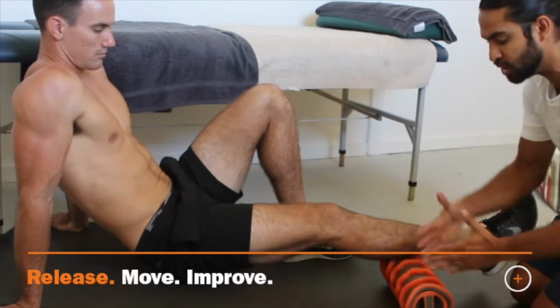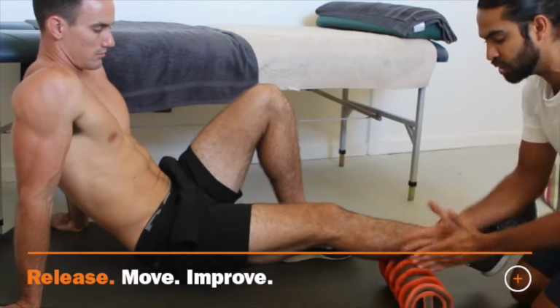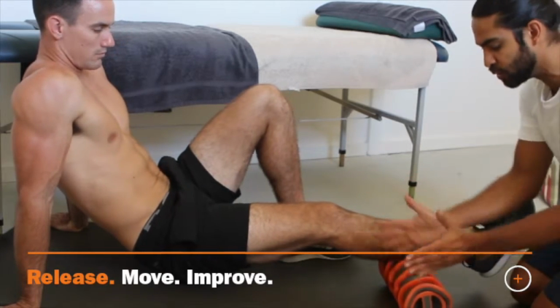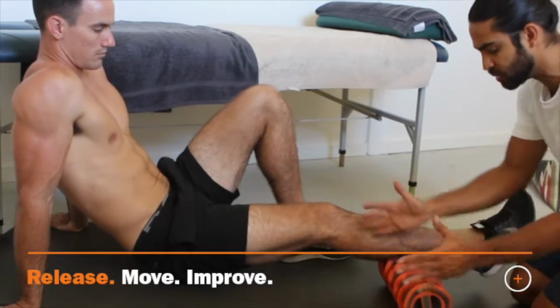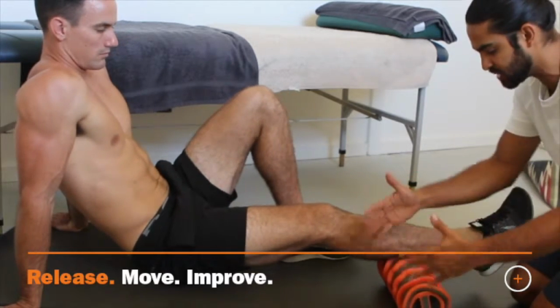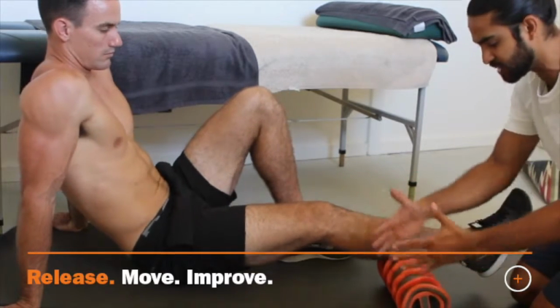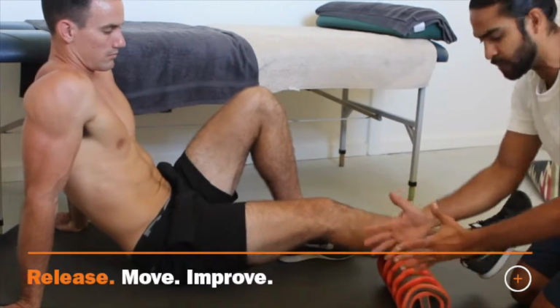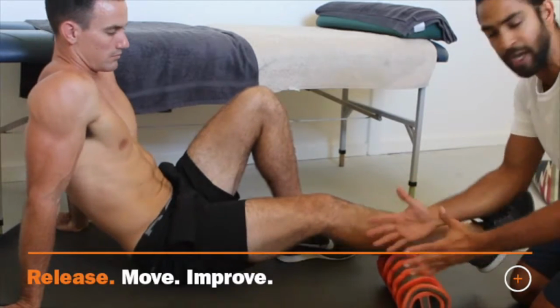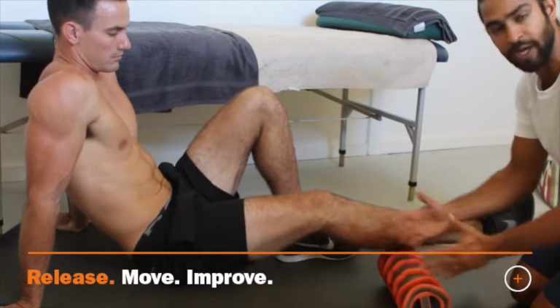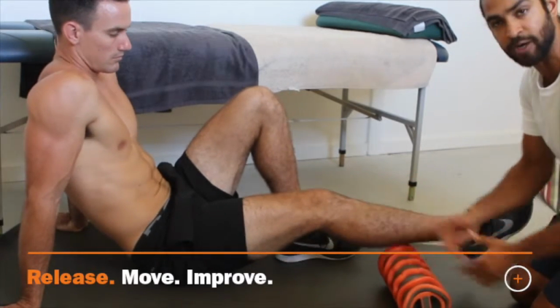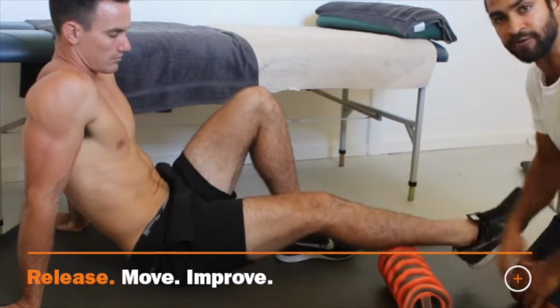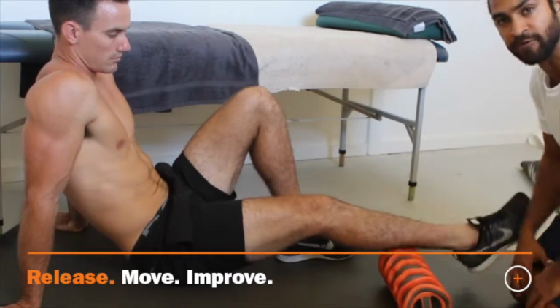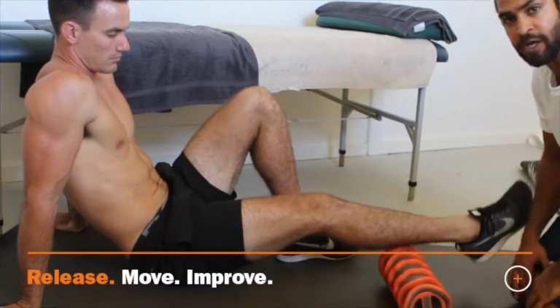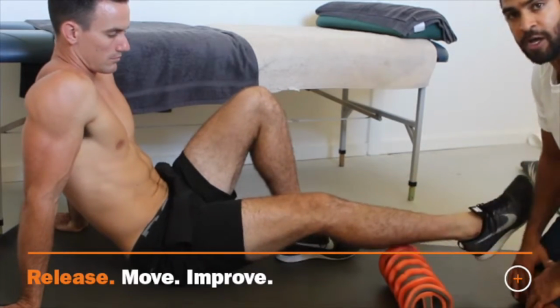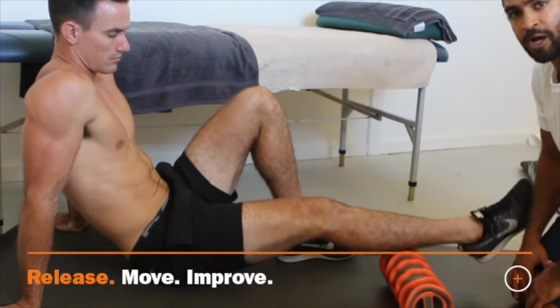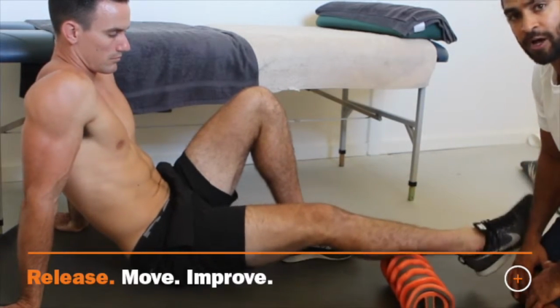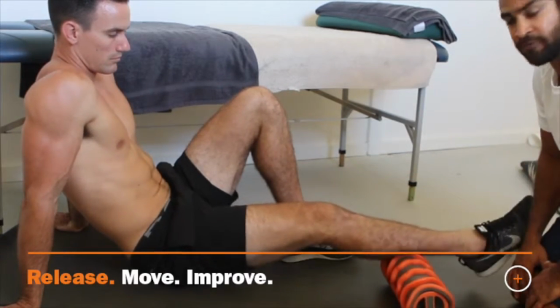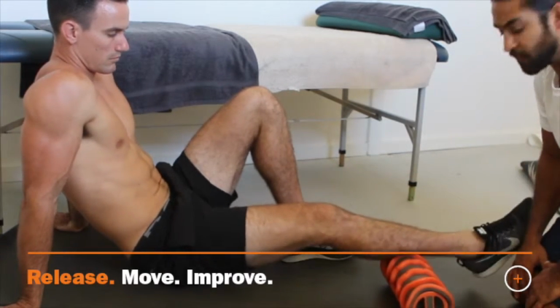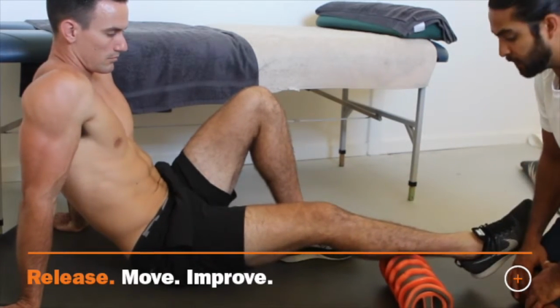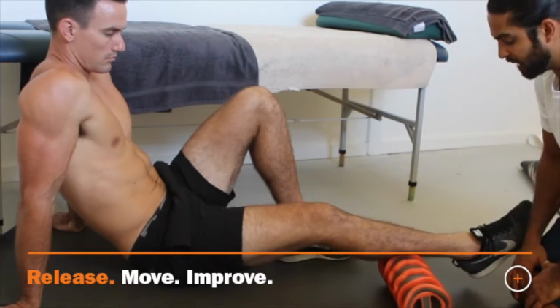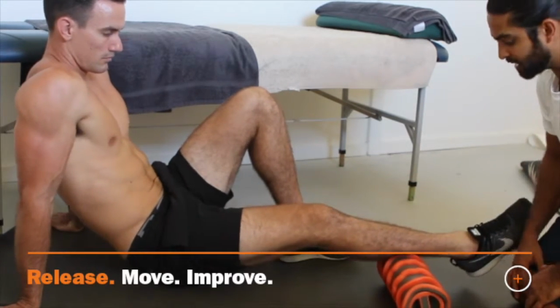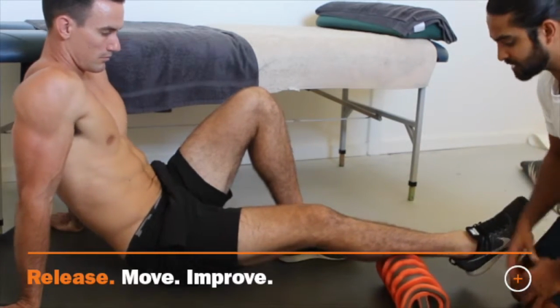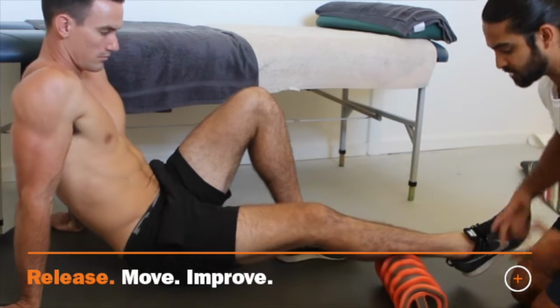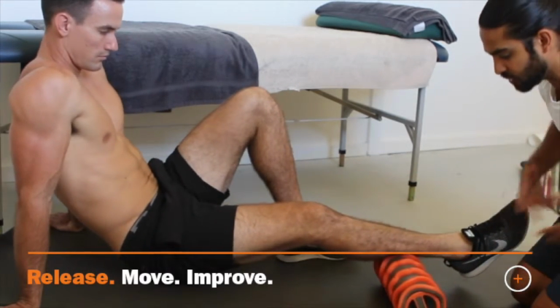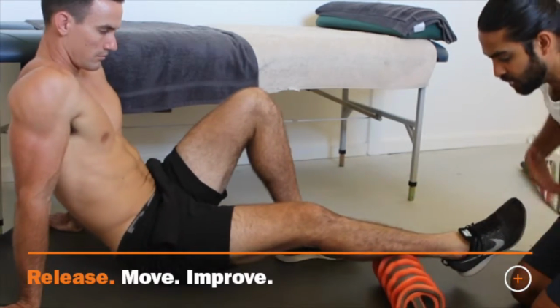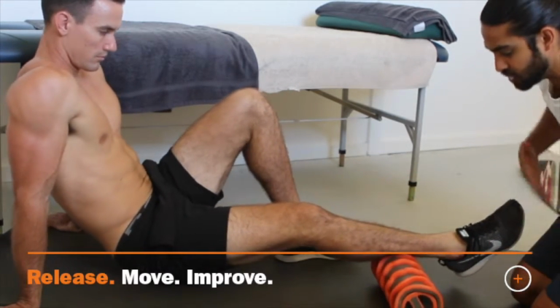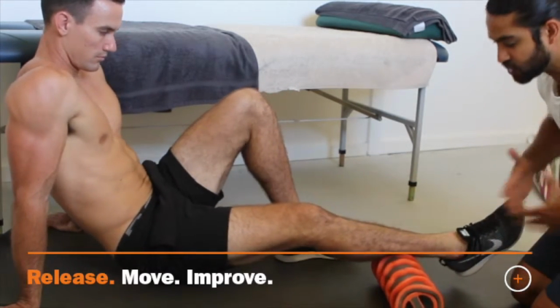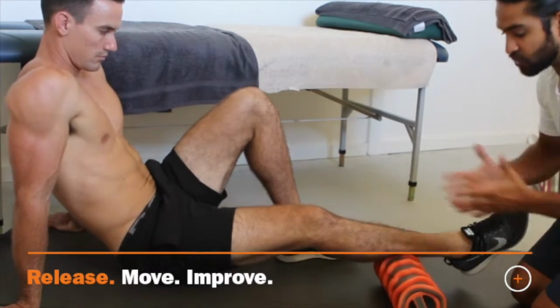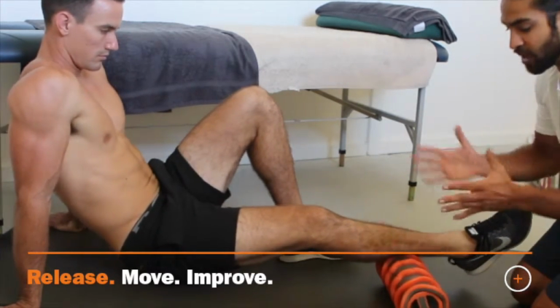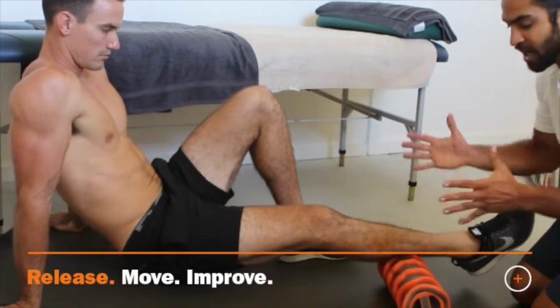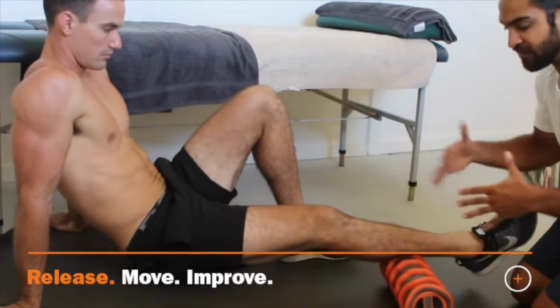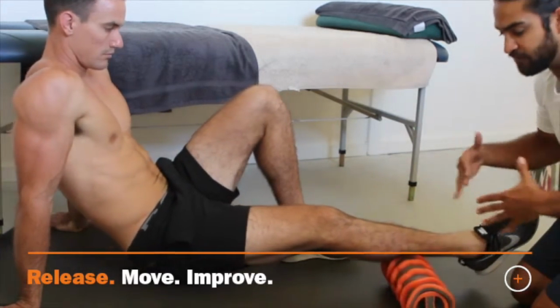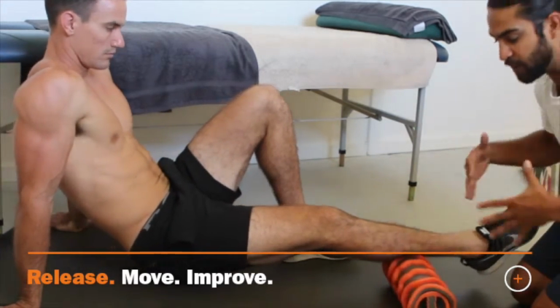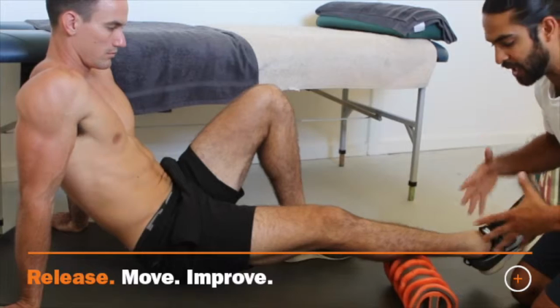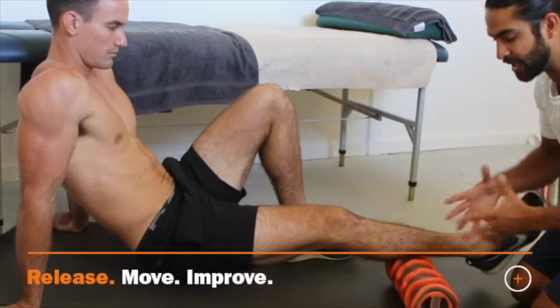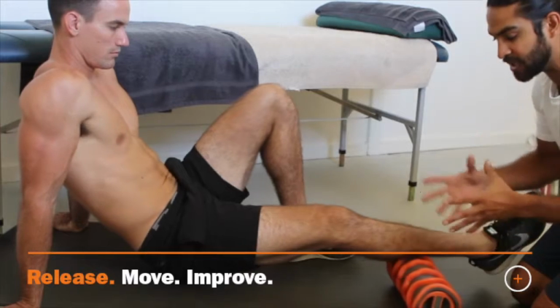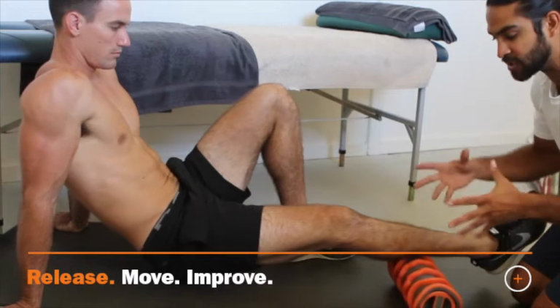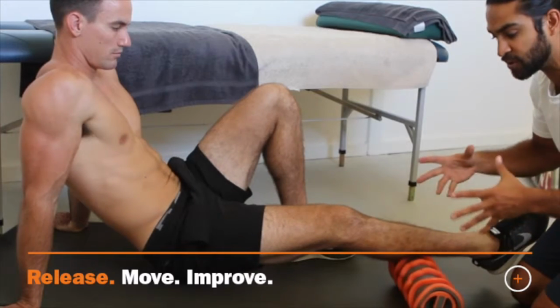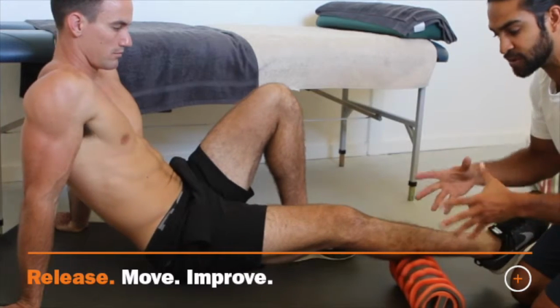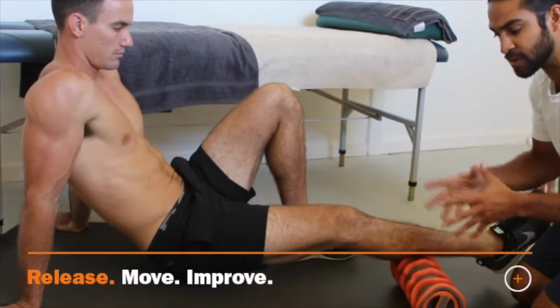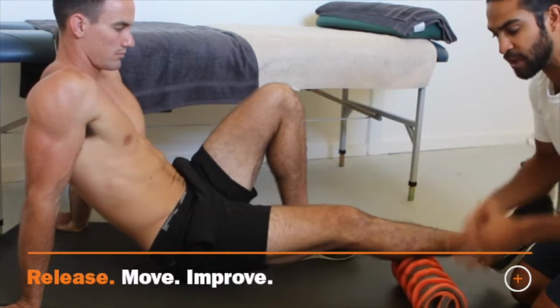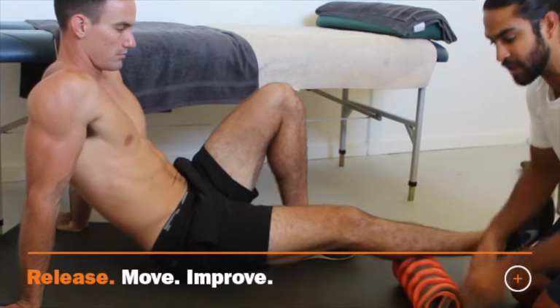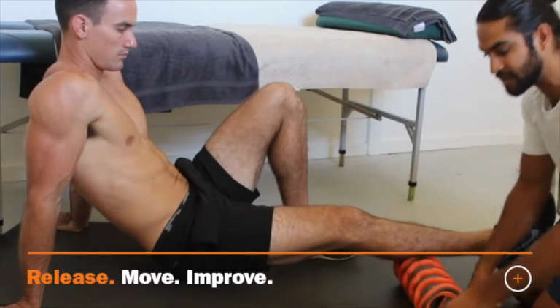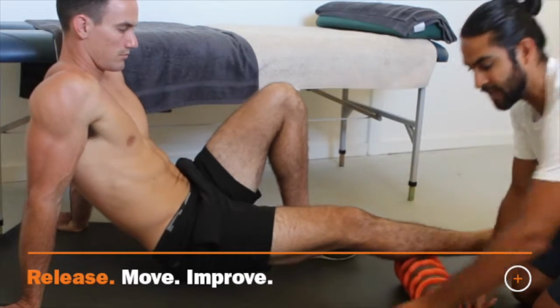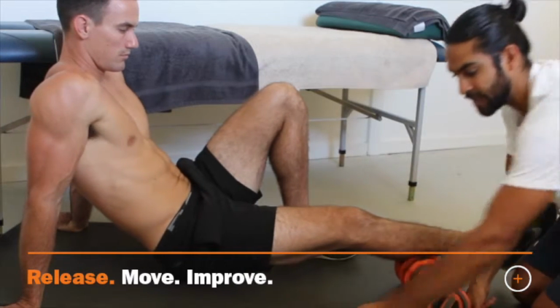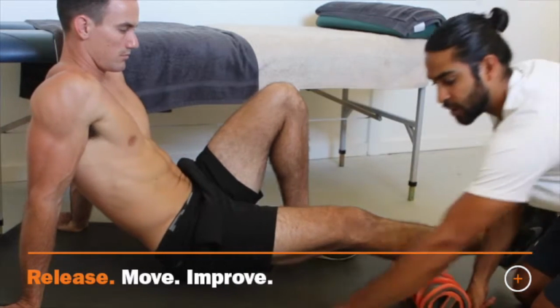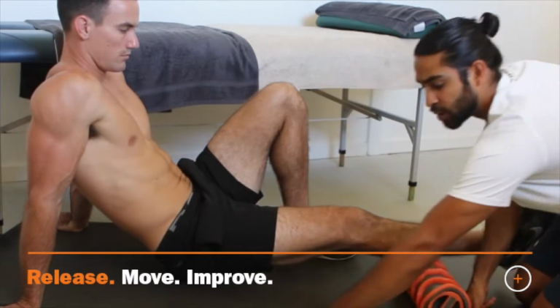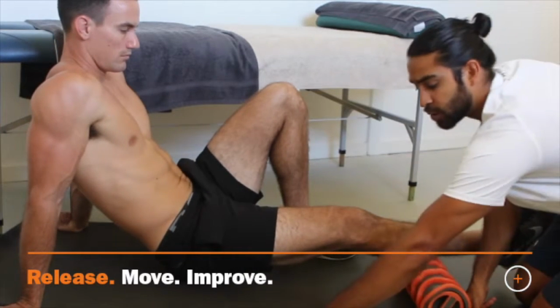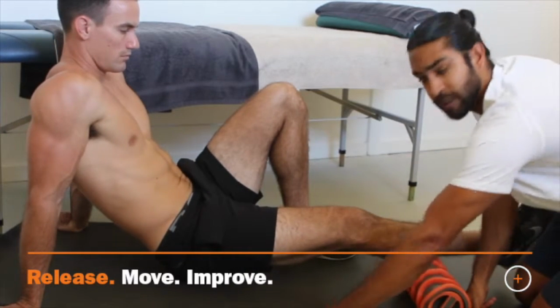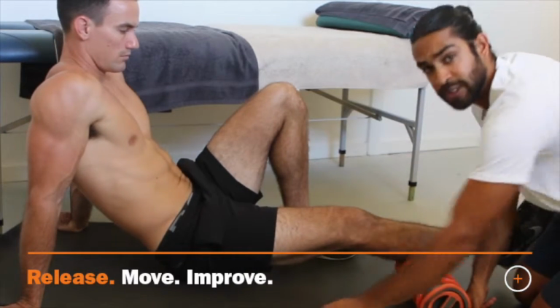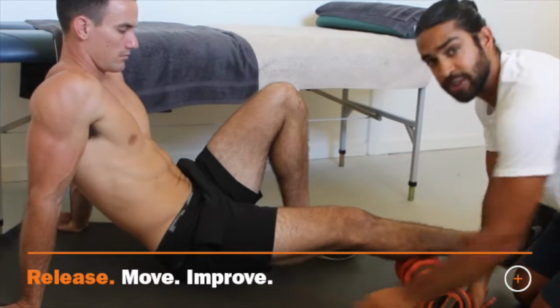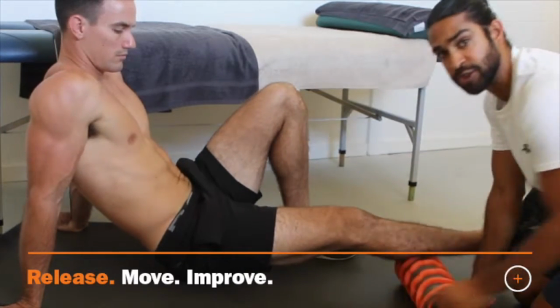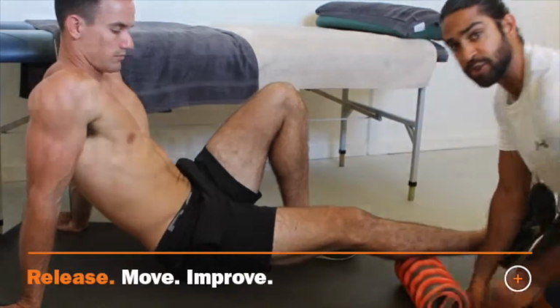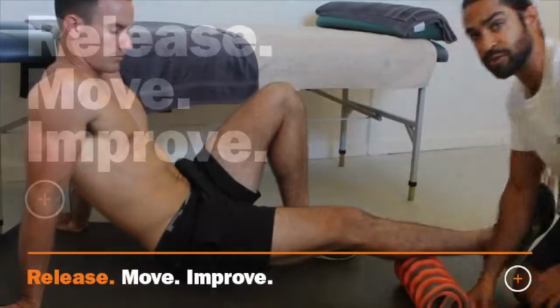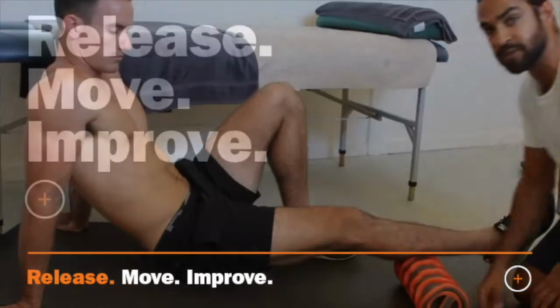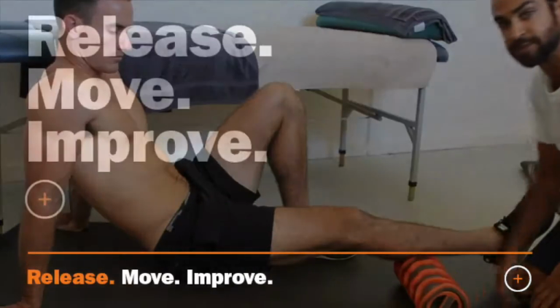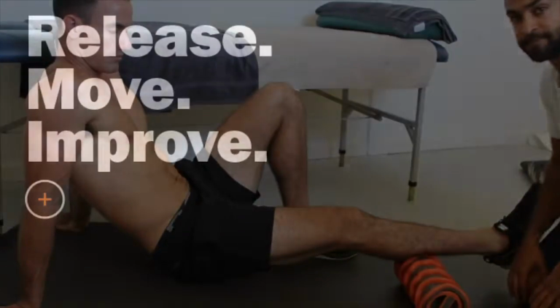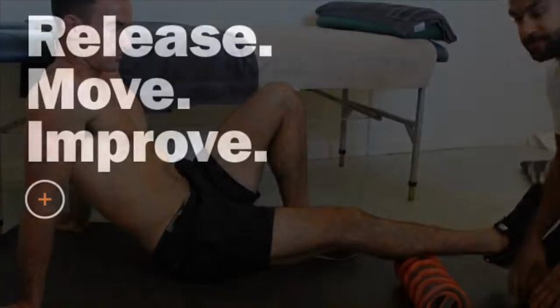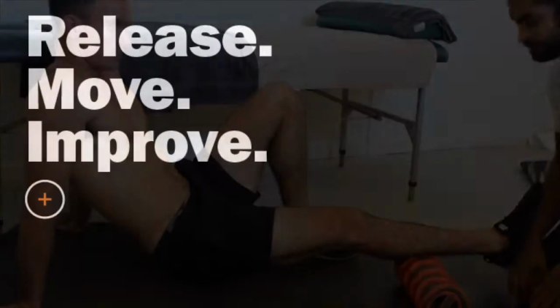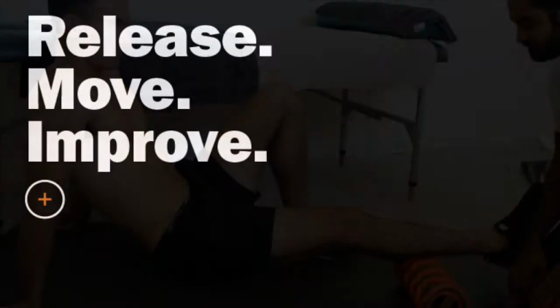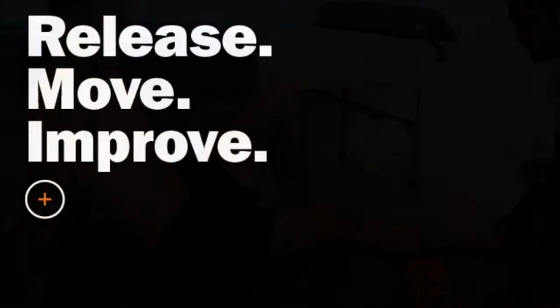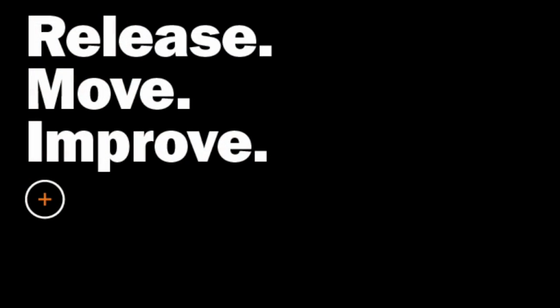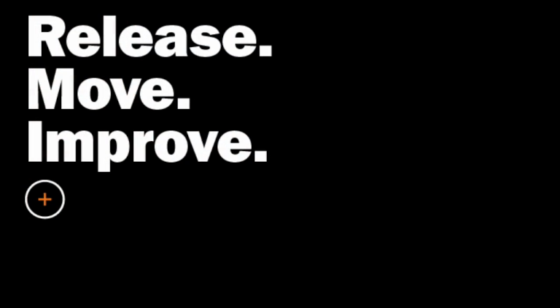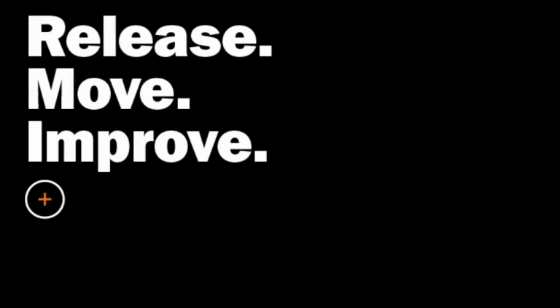And then you go back and roll up and down, creating that flush — using the pattern of the blades to drive blood into those tight and occluded tissues.